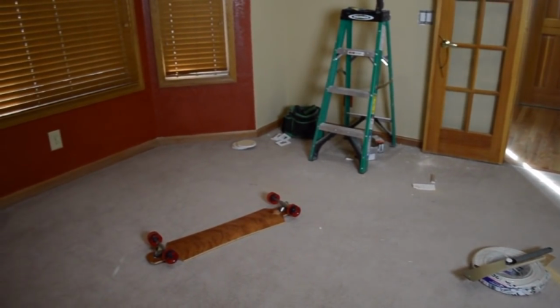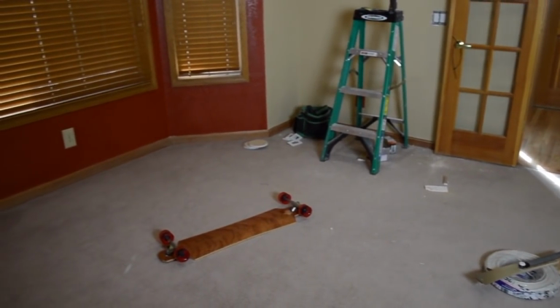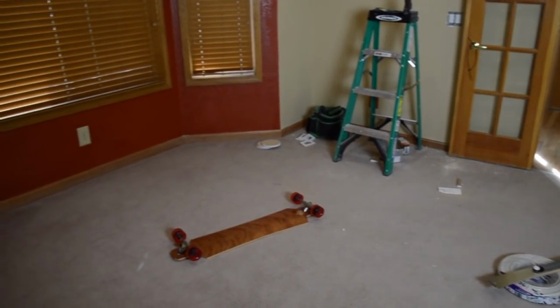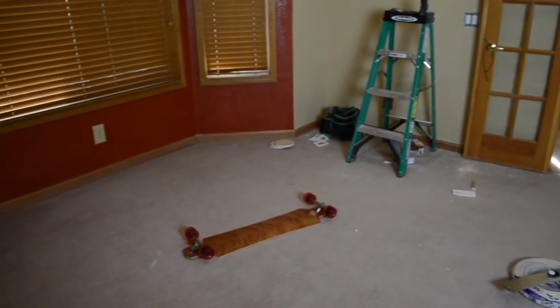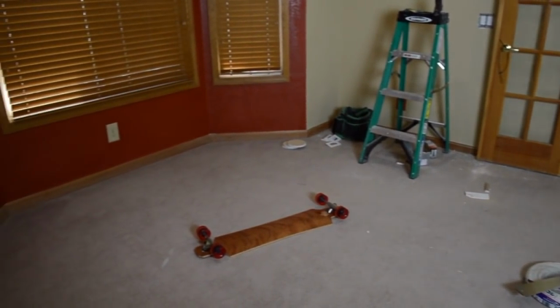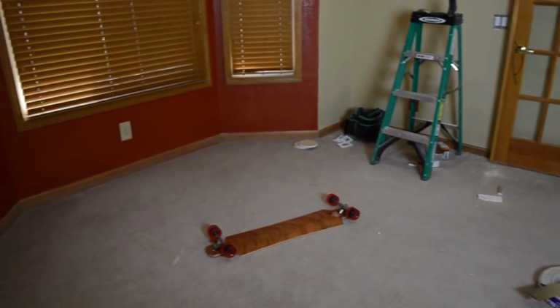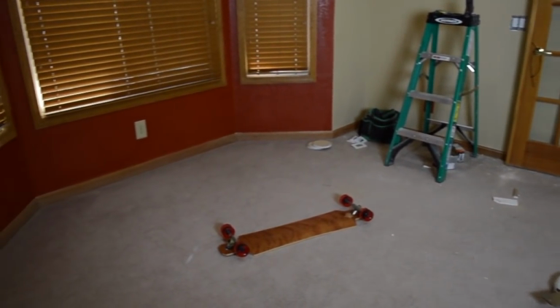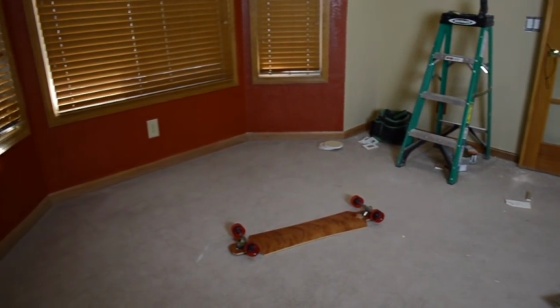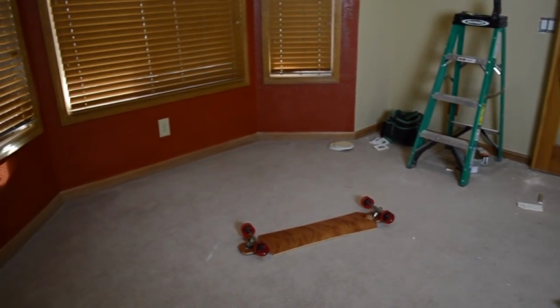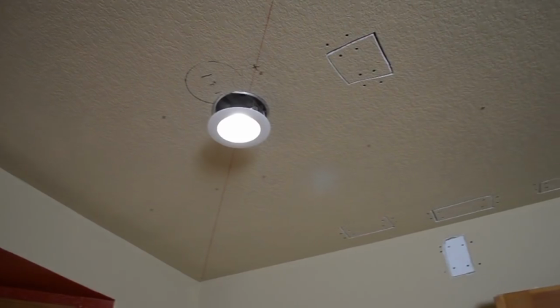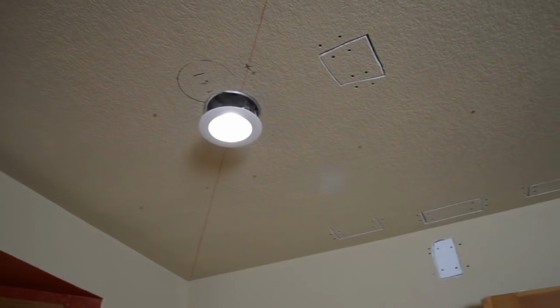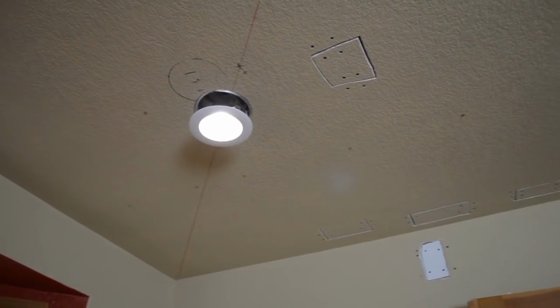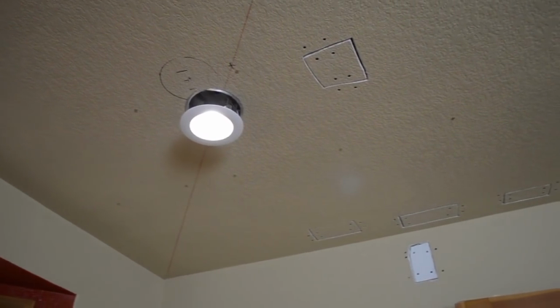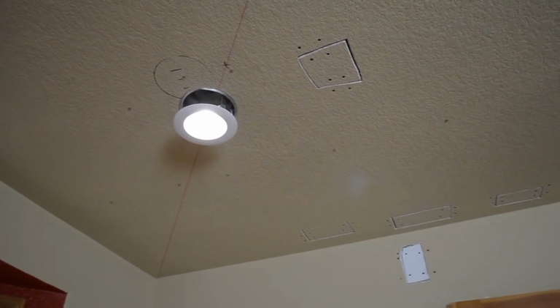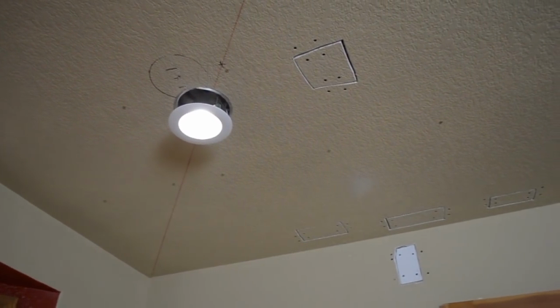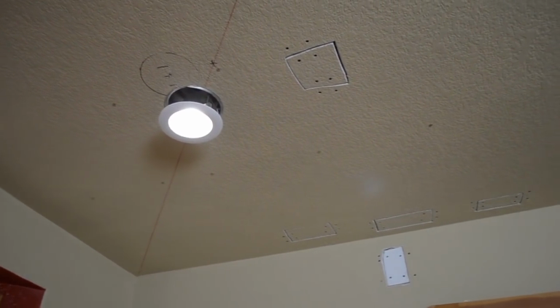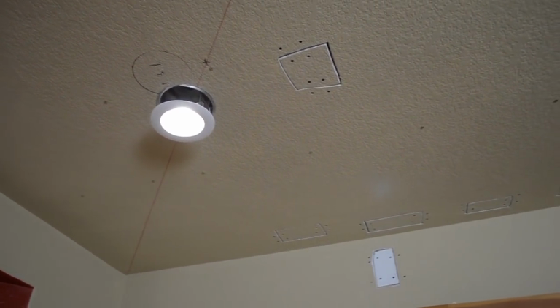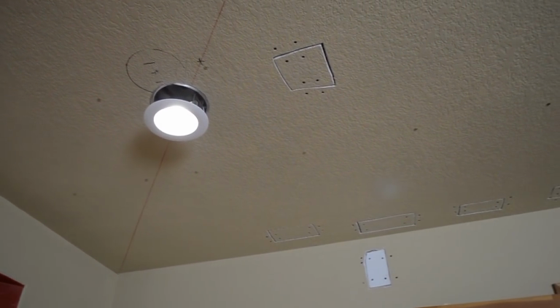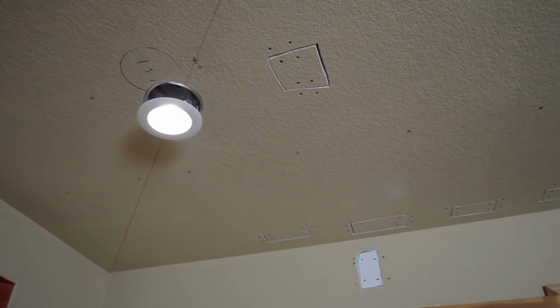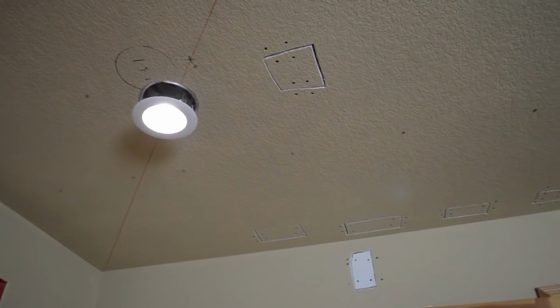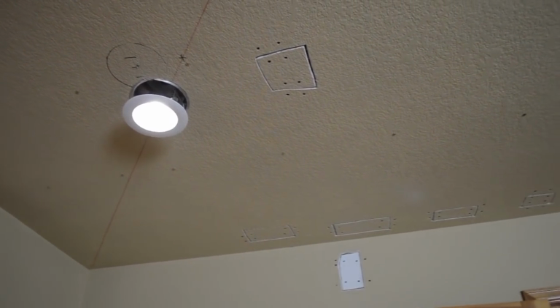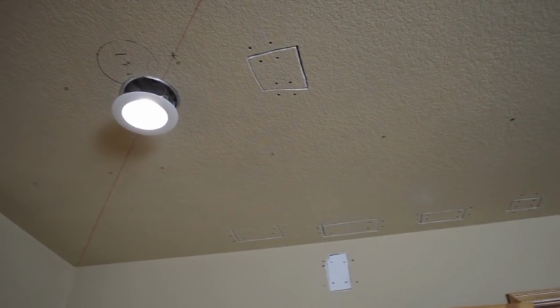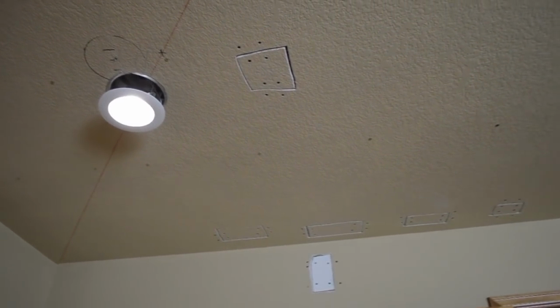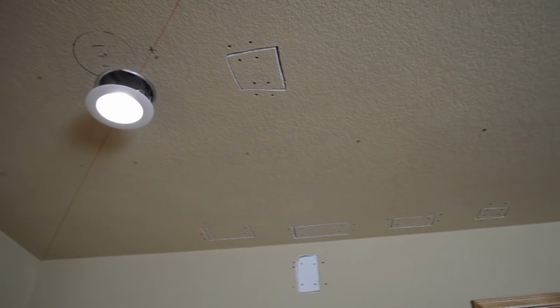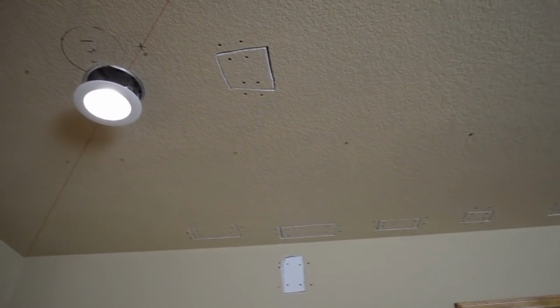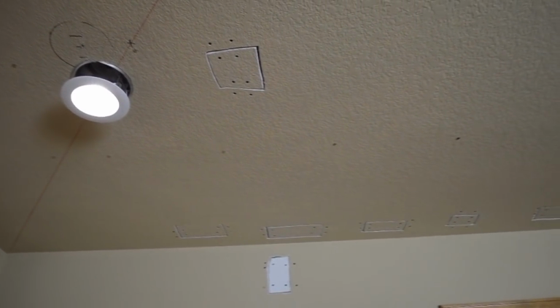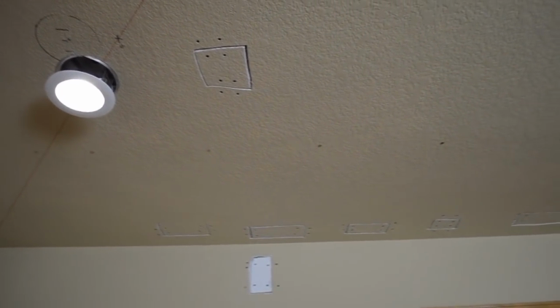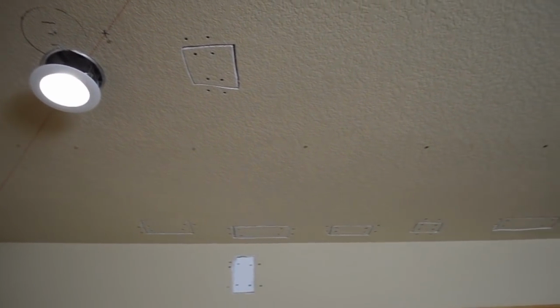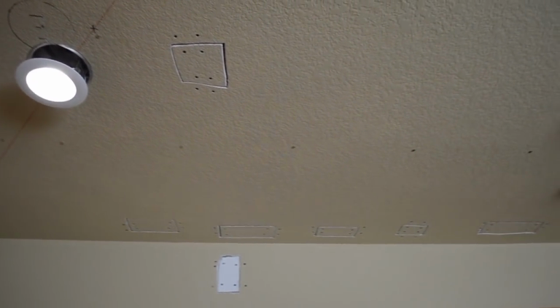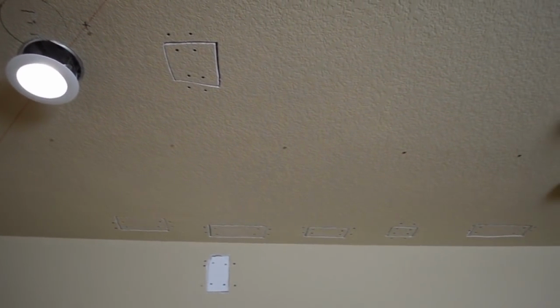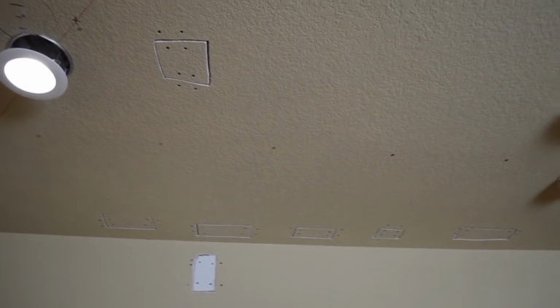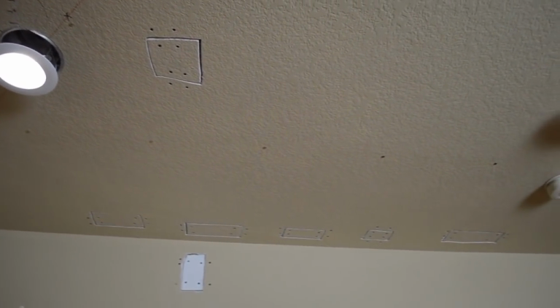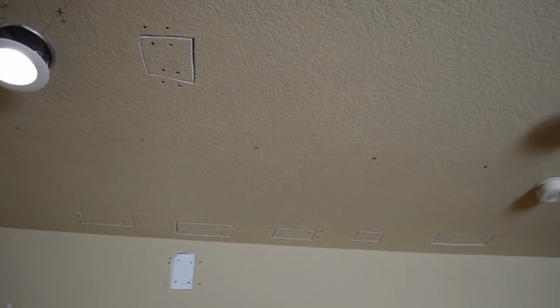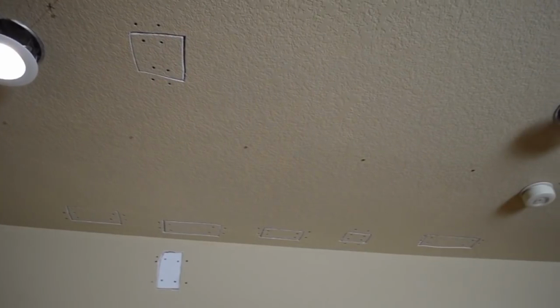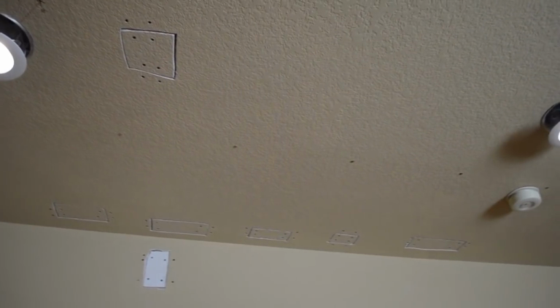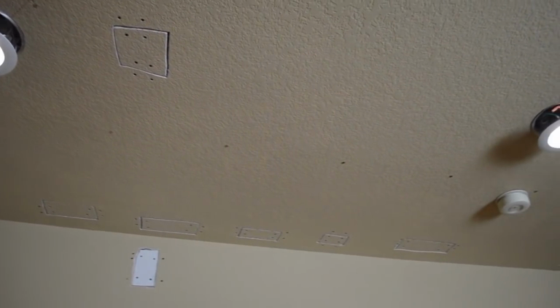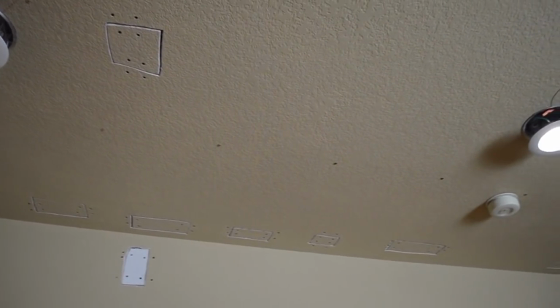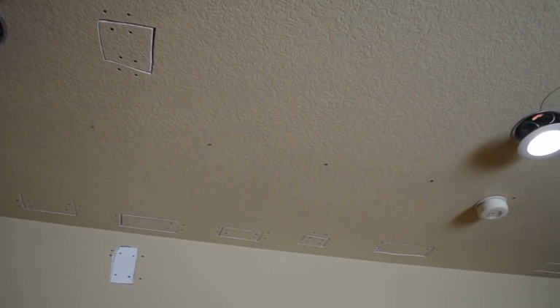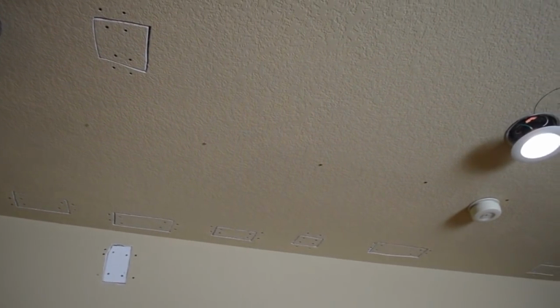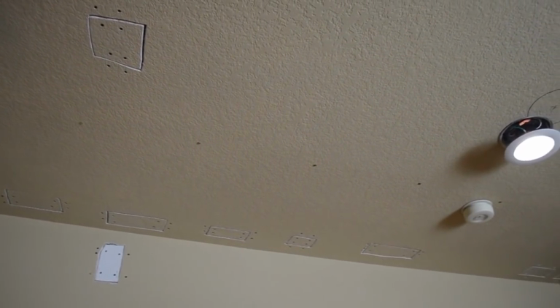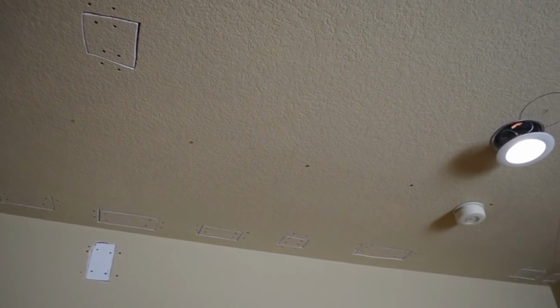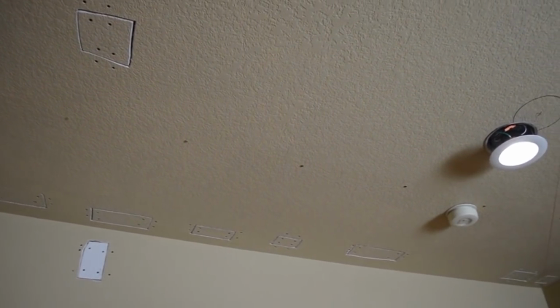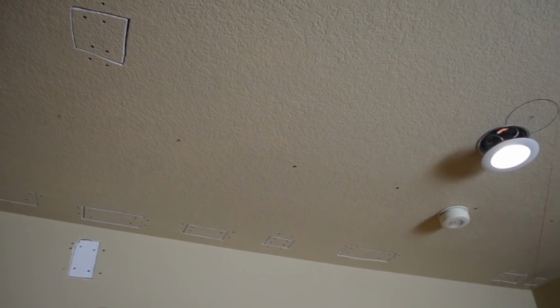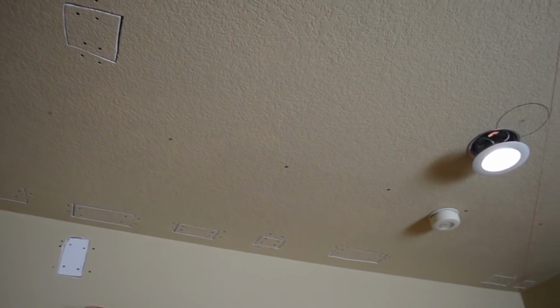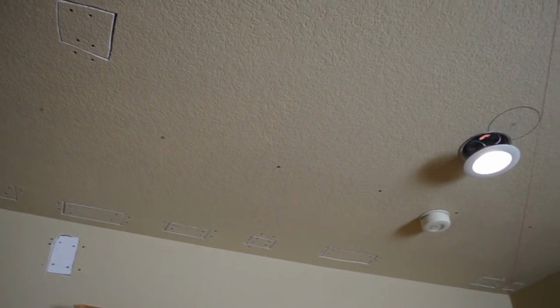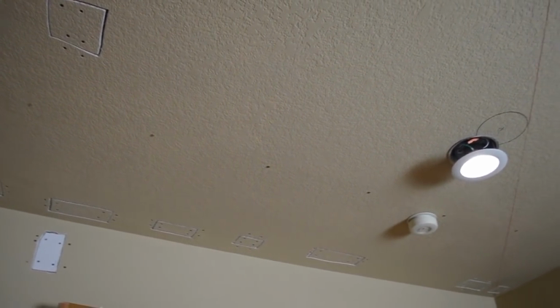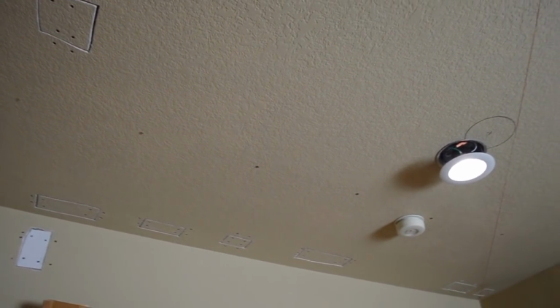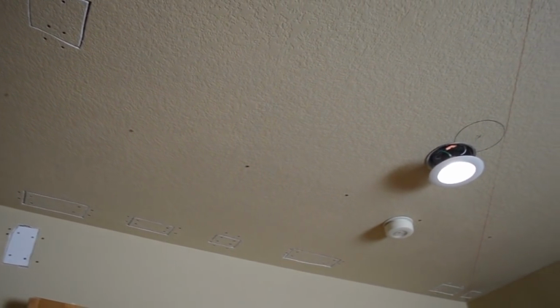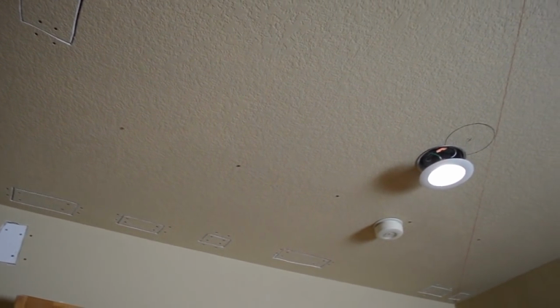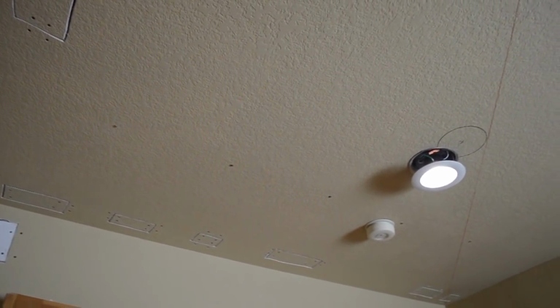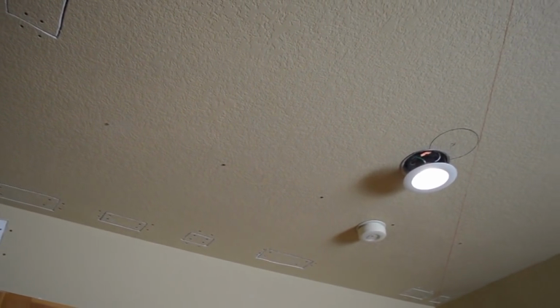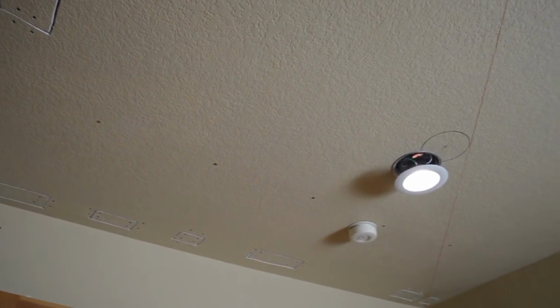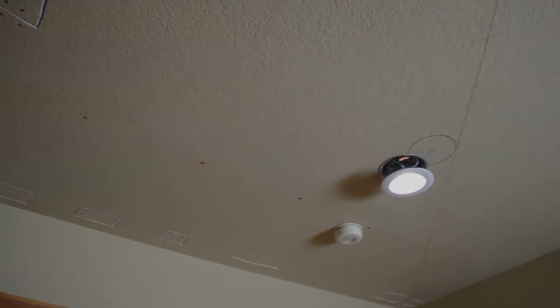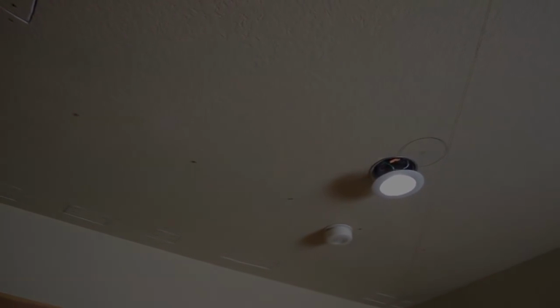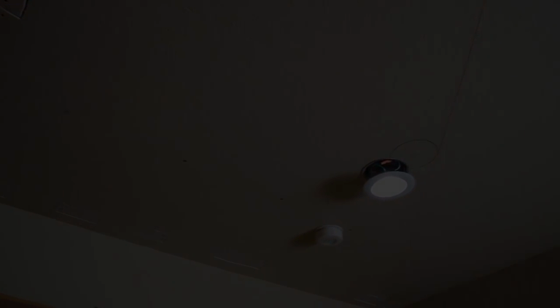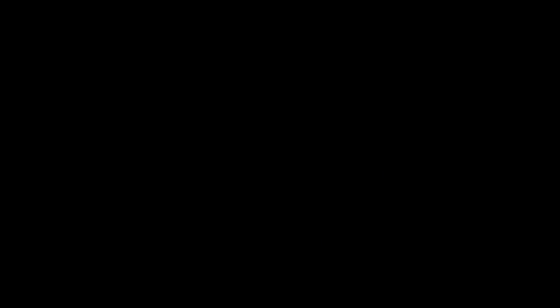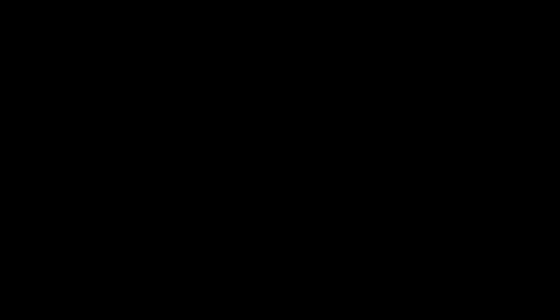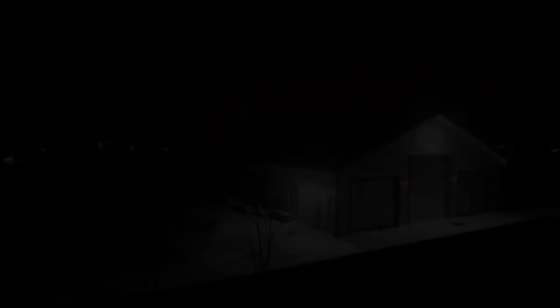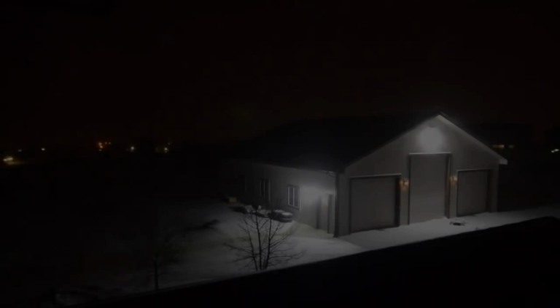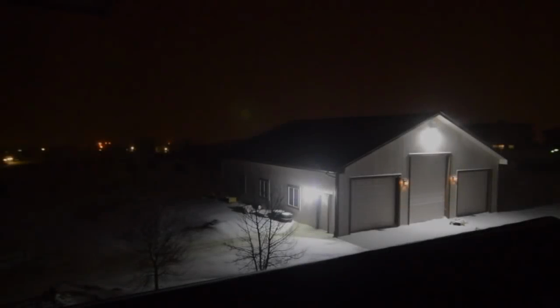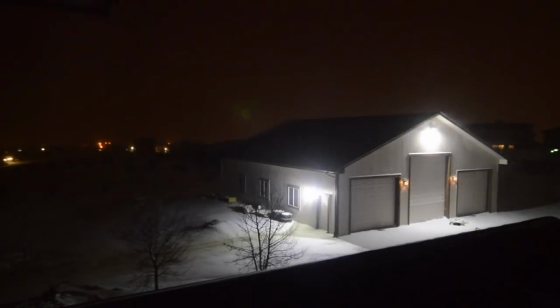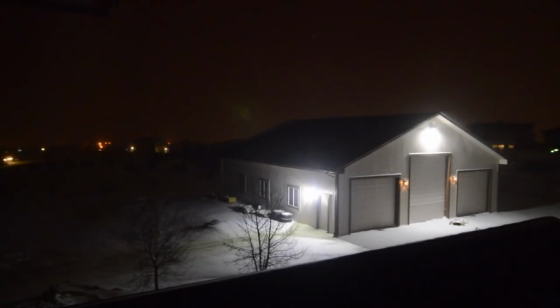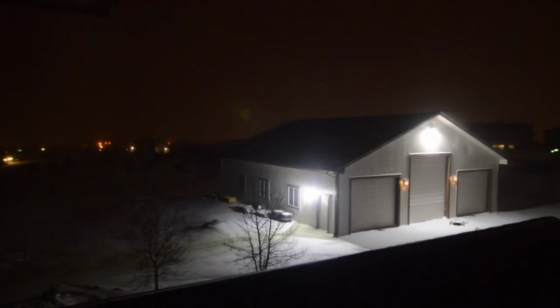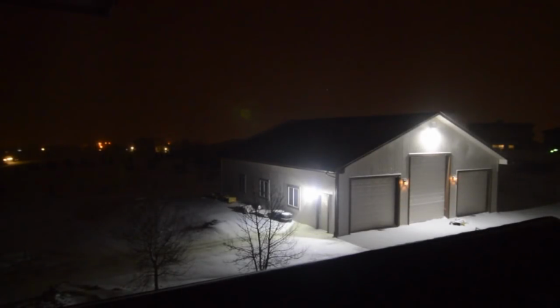I got started by installing four can lights, and the little dots on the ceiling are rare earth magnets to help me locate the ceiling joists.